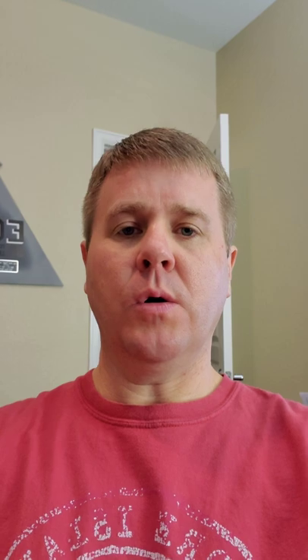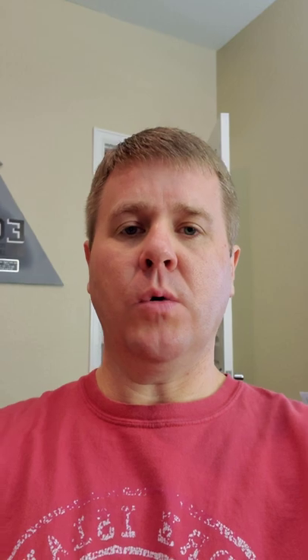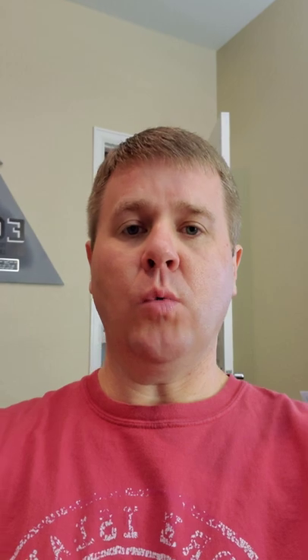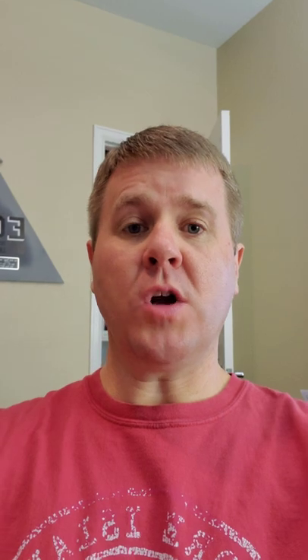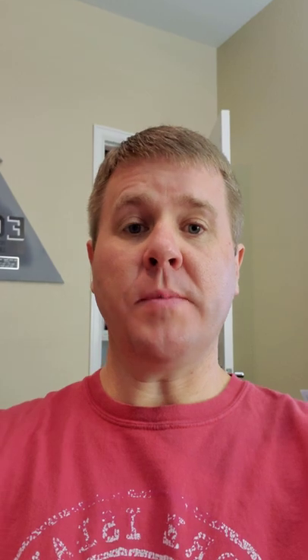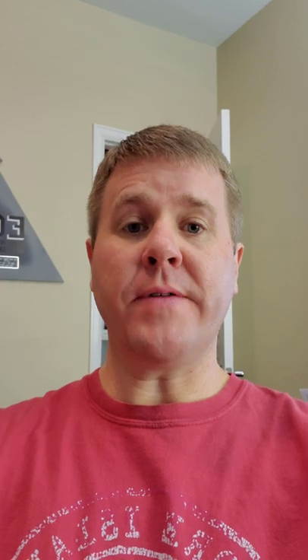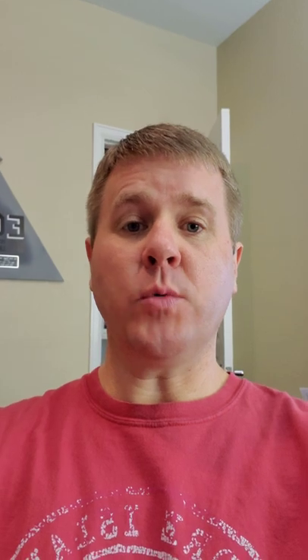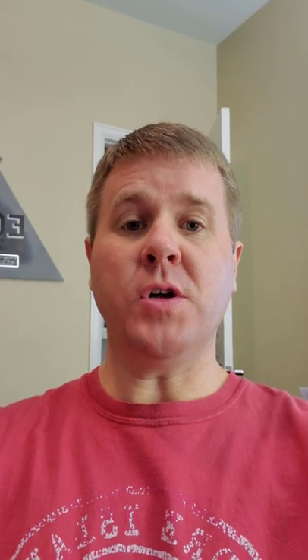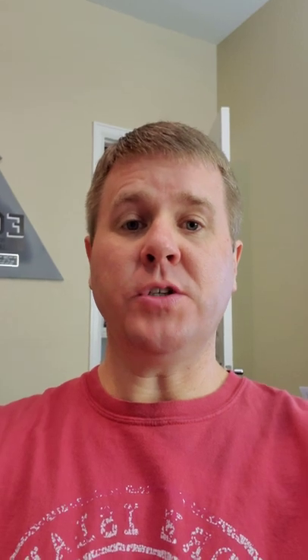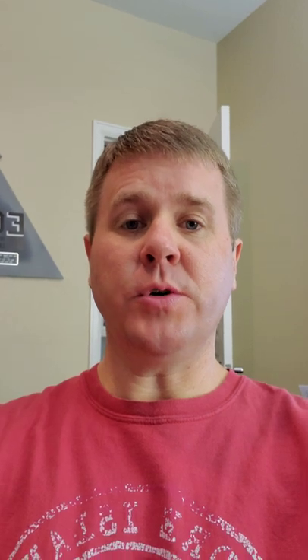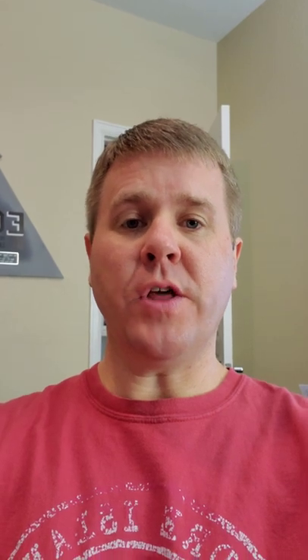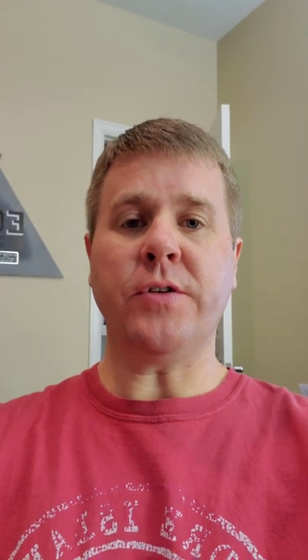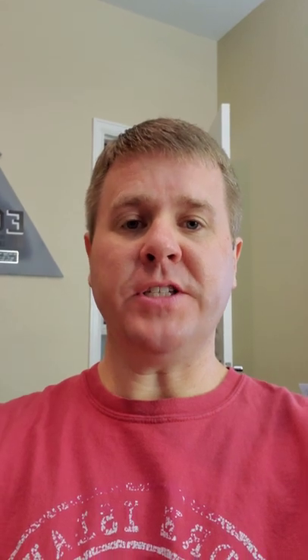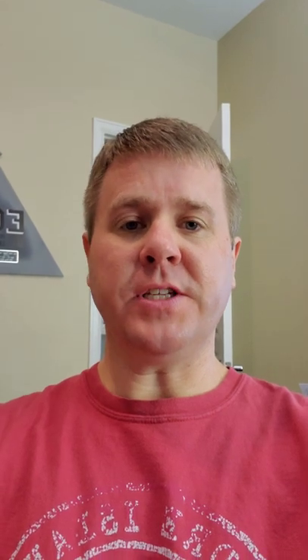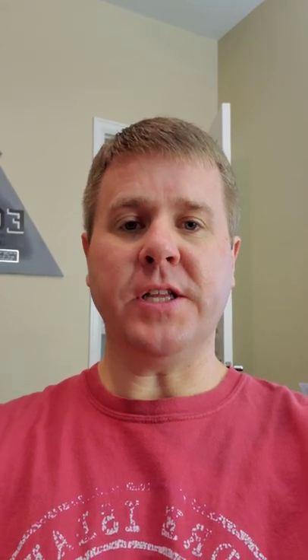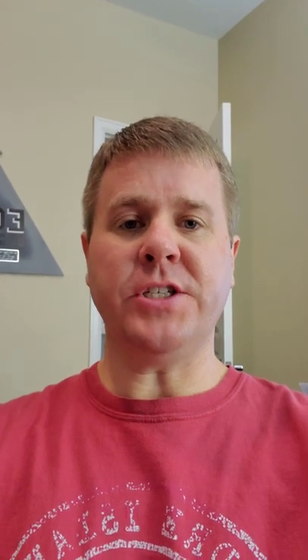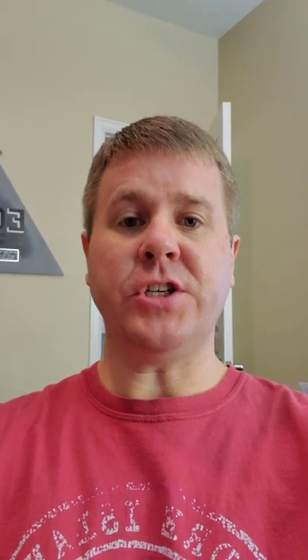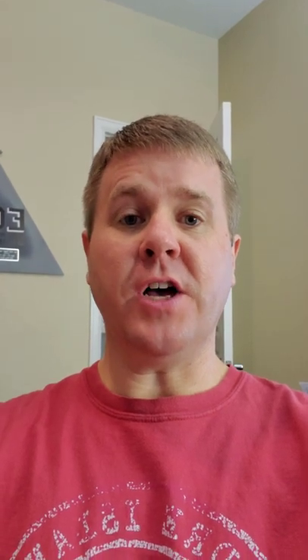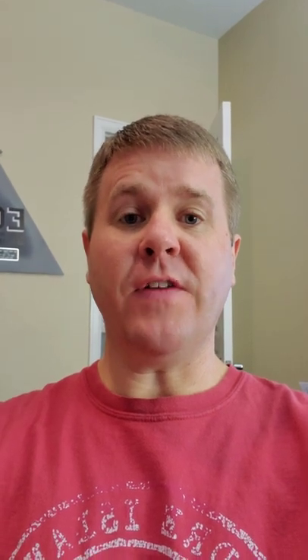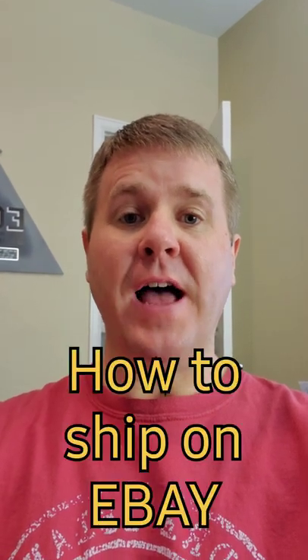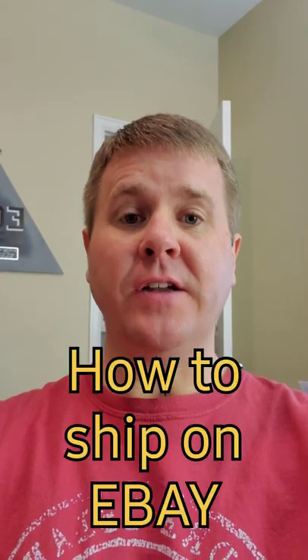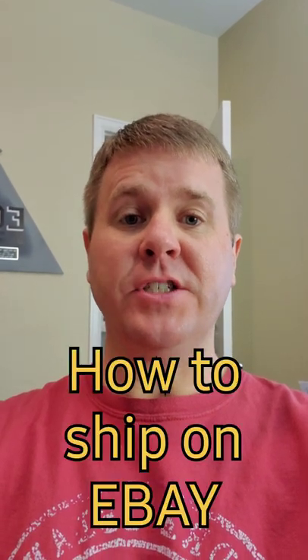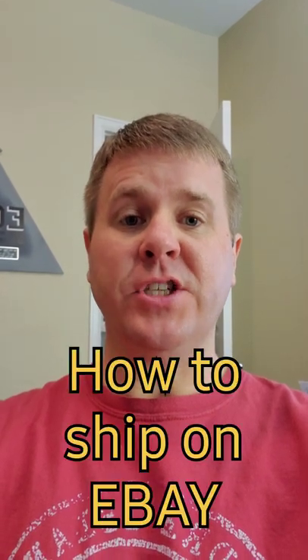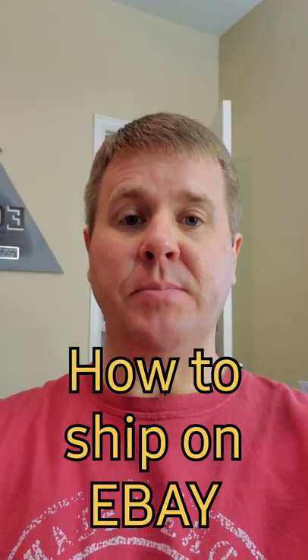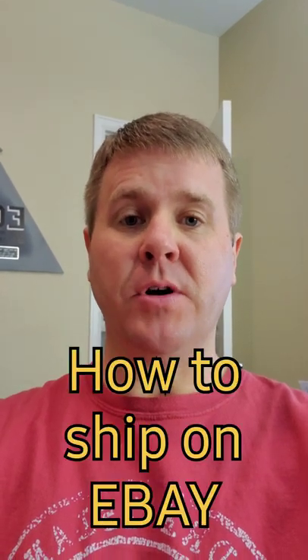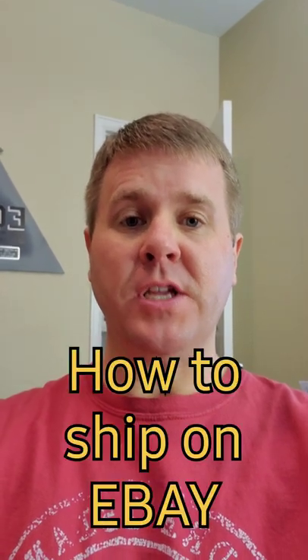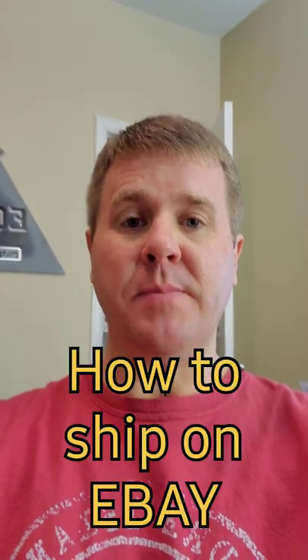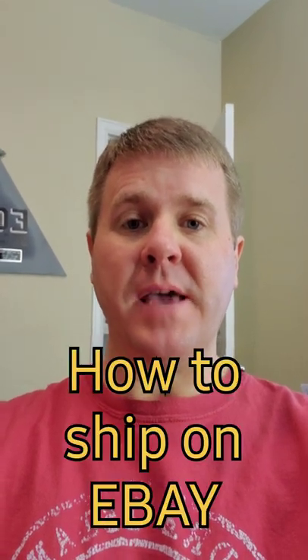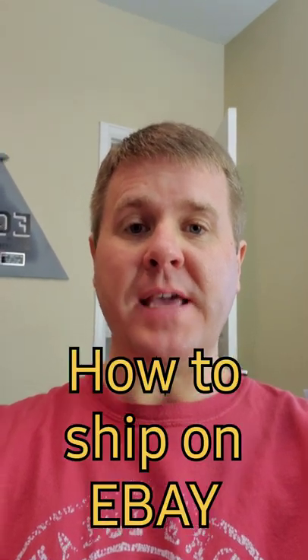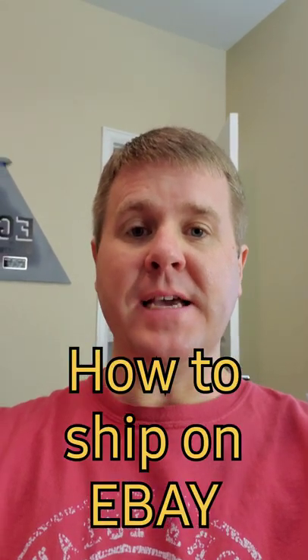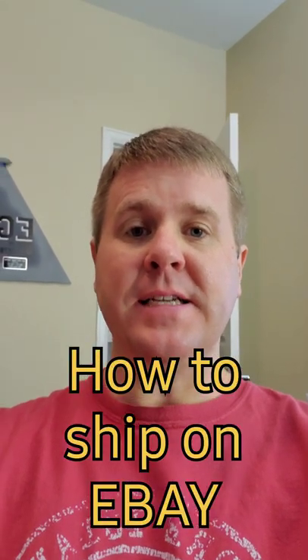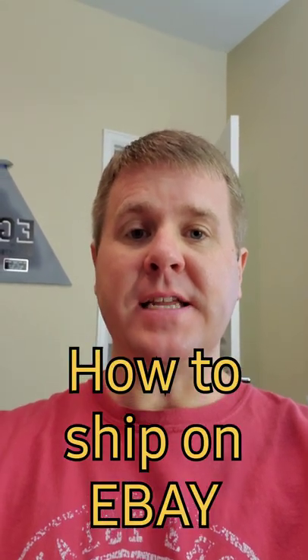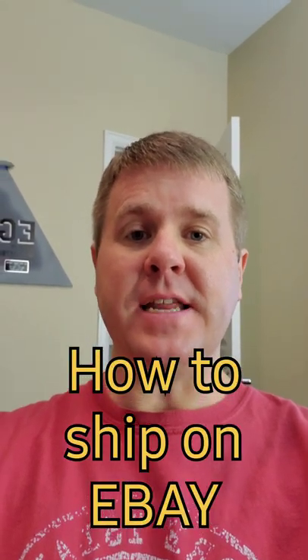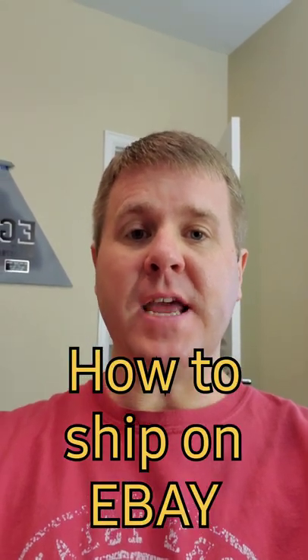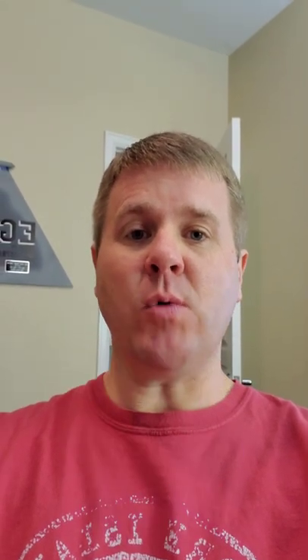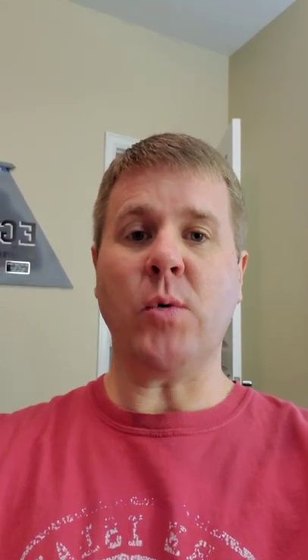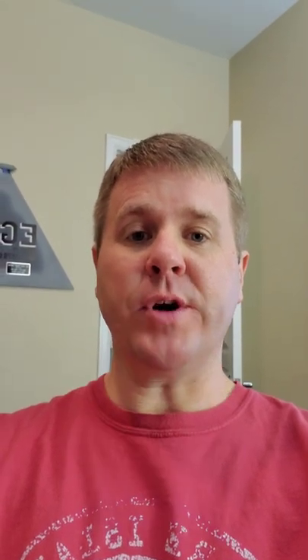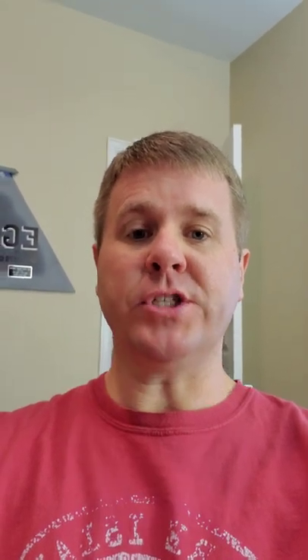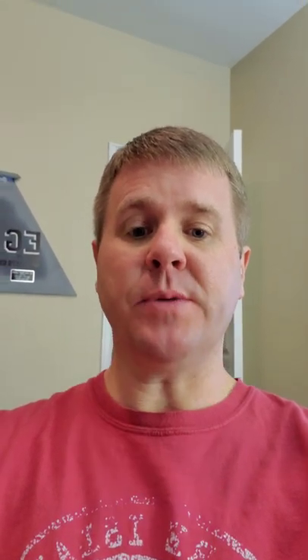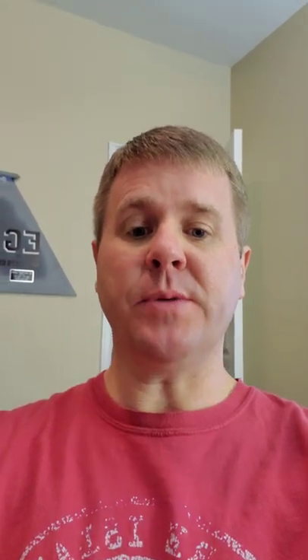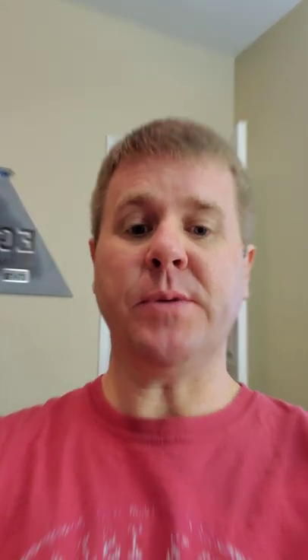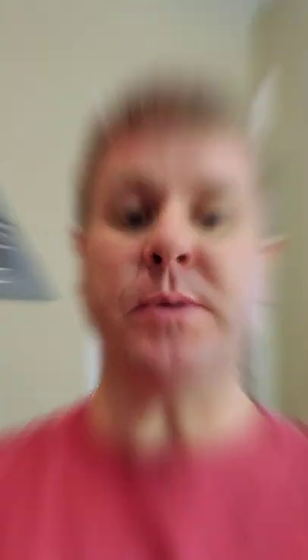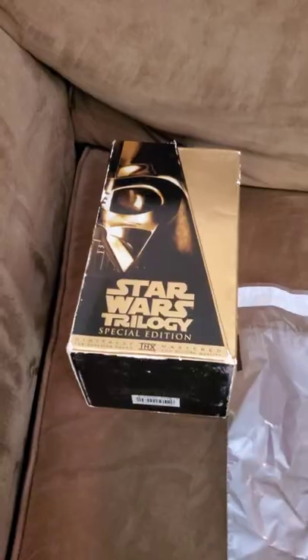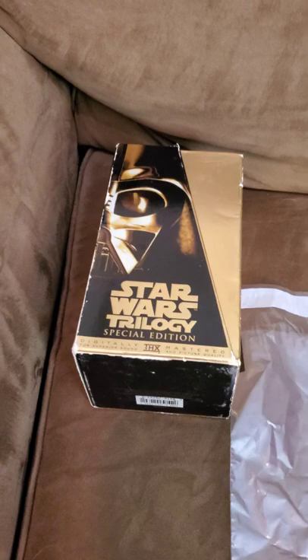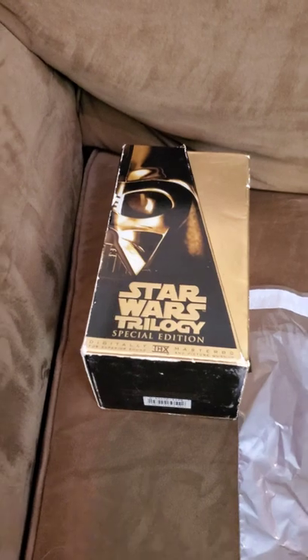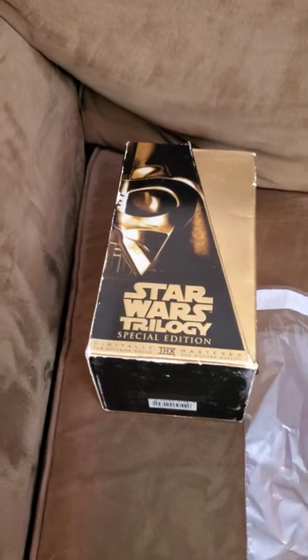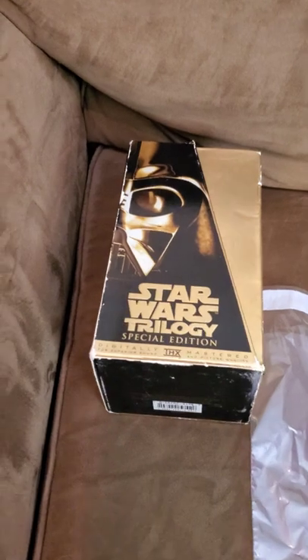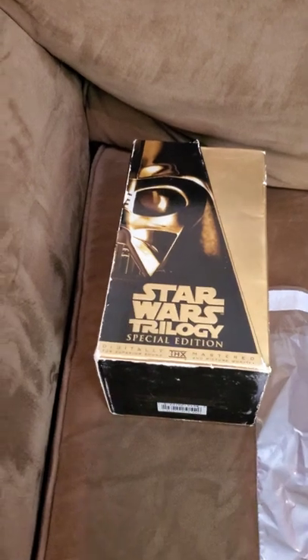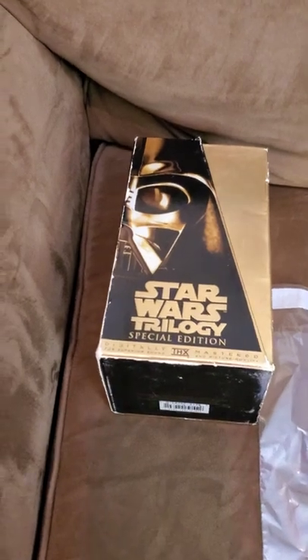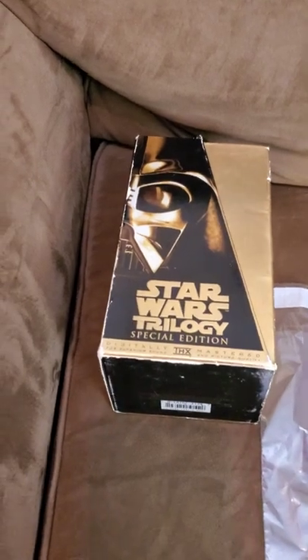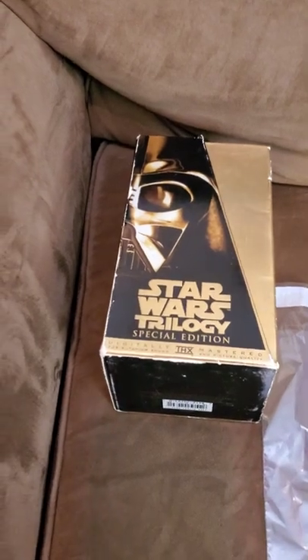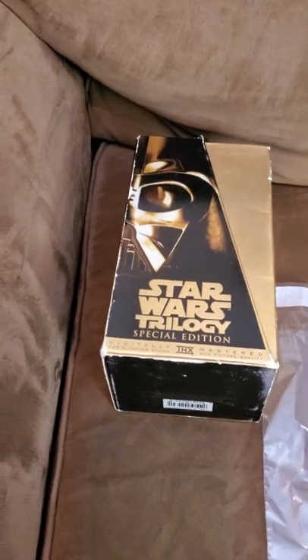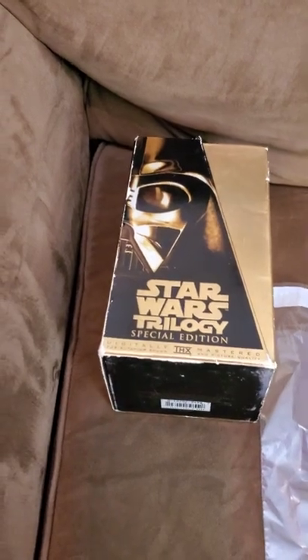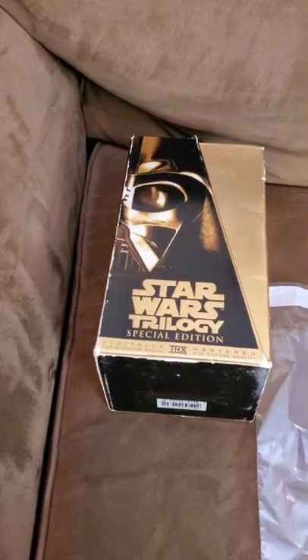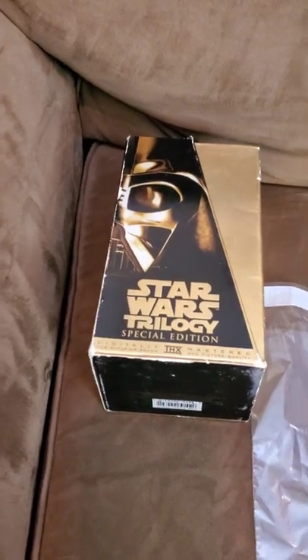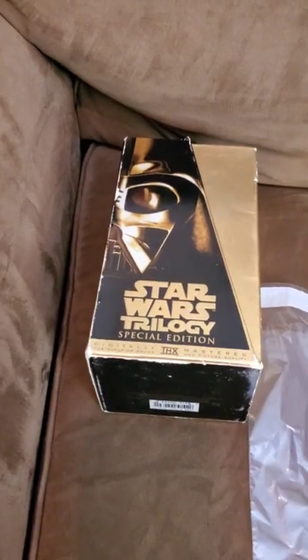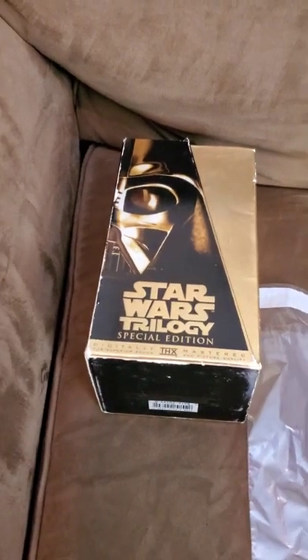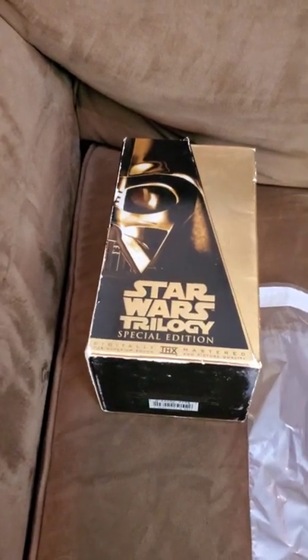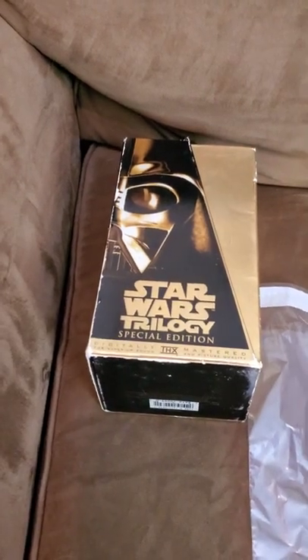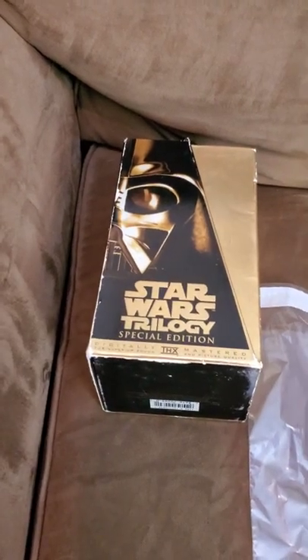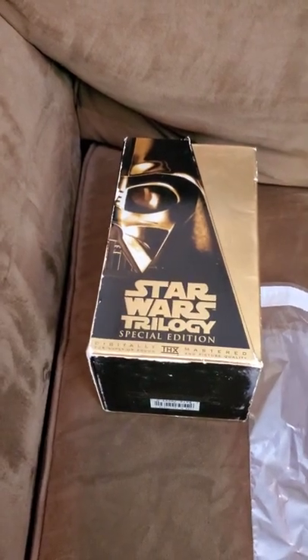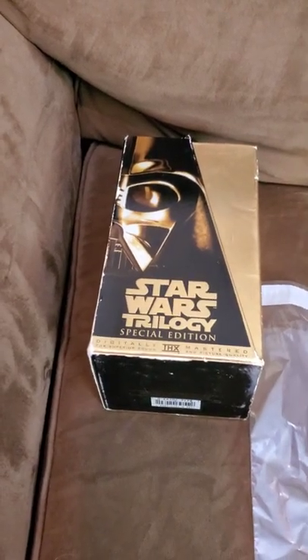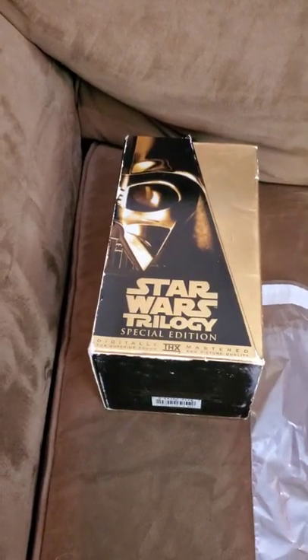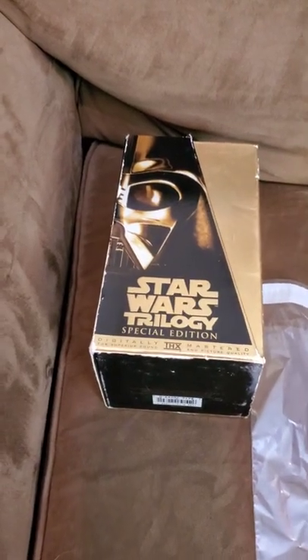Welcome everyone to another installation of how to ship on eBay. Today what we are shipping is a Star Wars trilogy VHS.